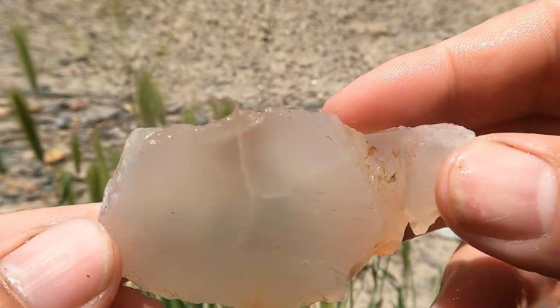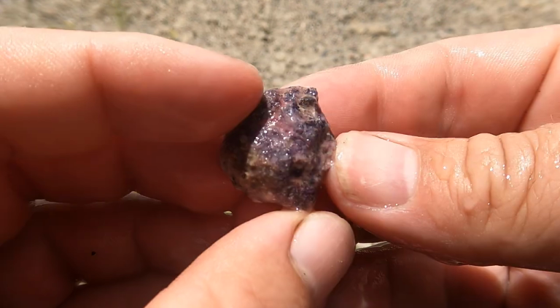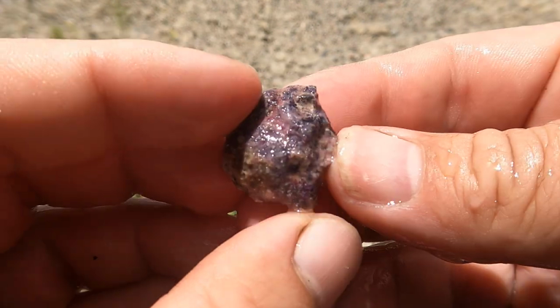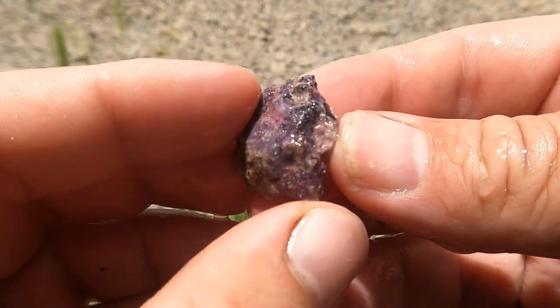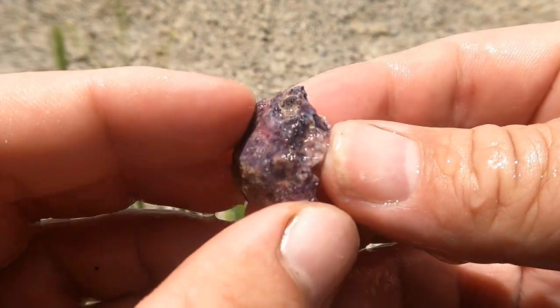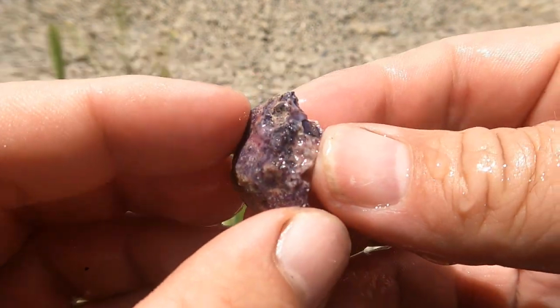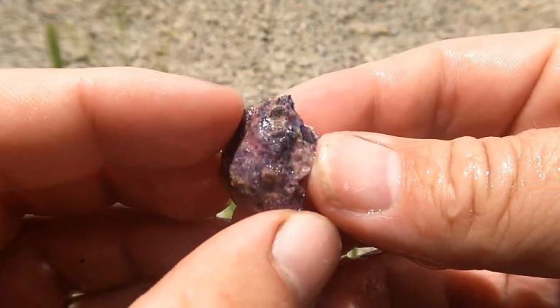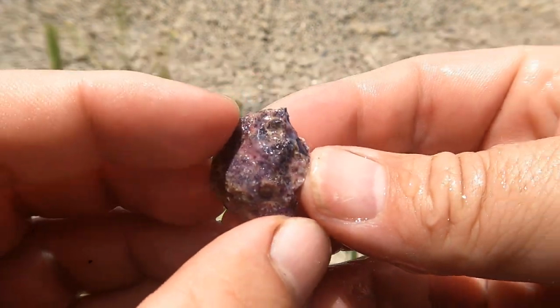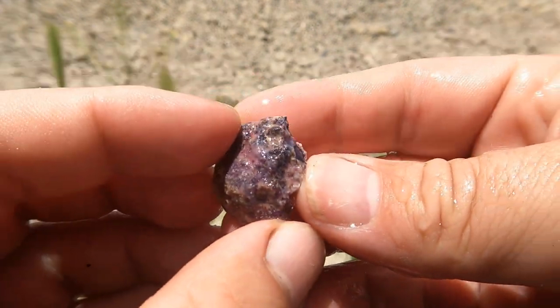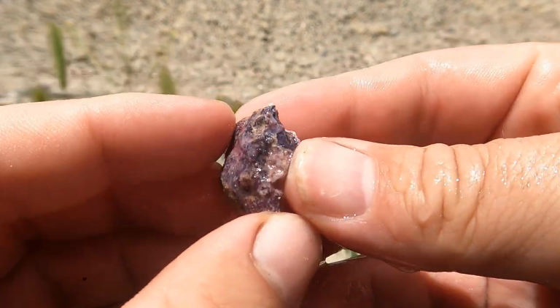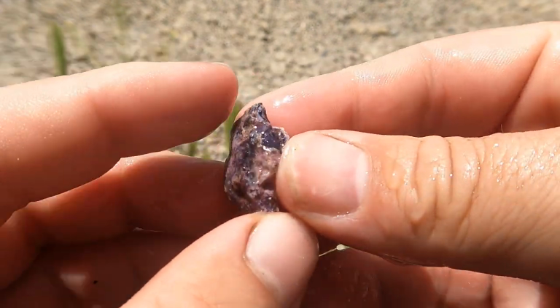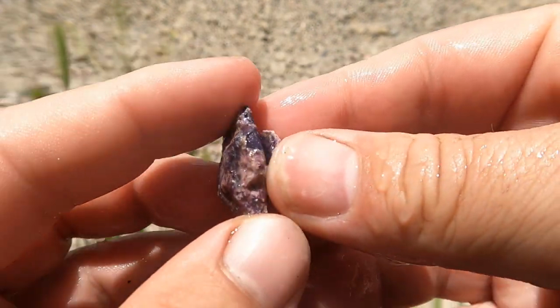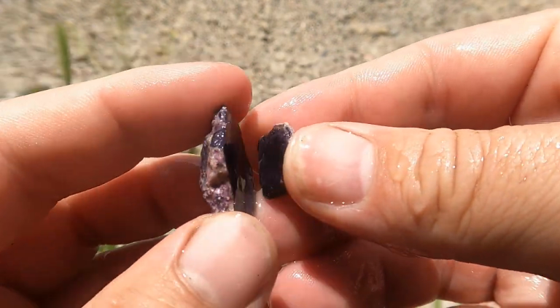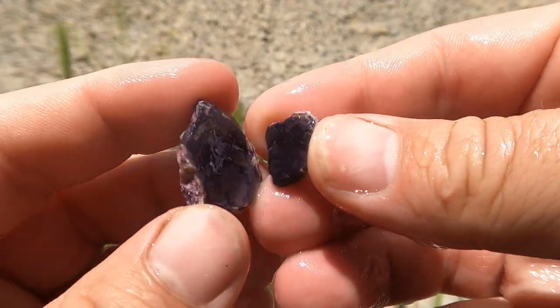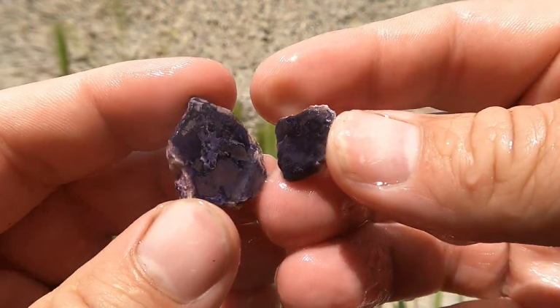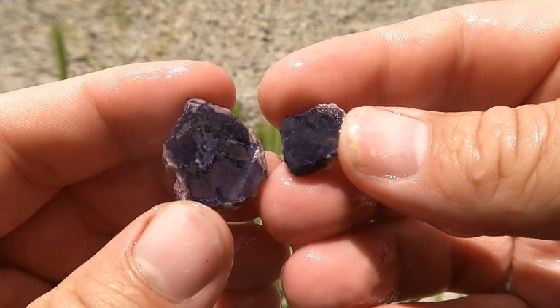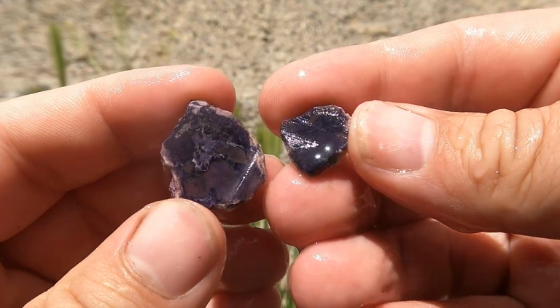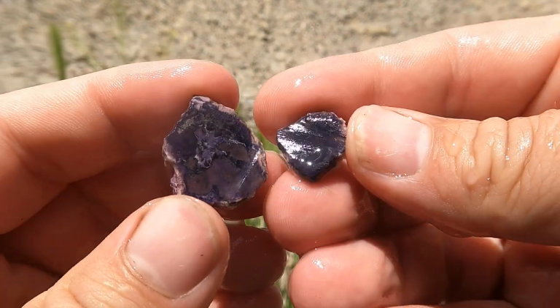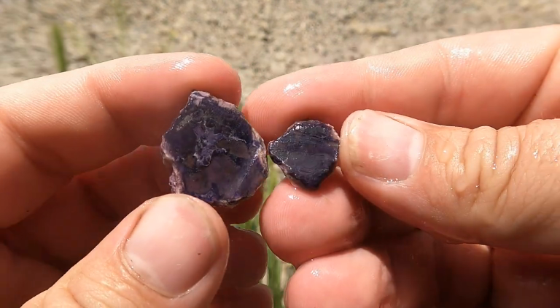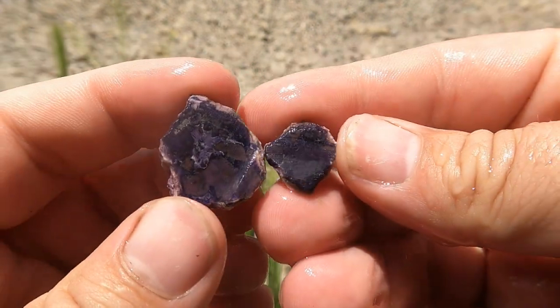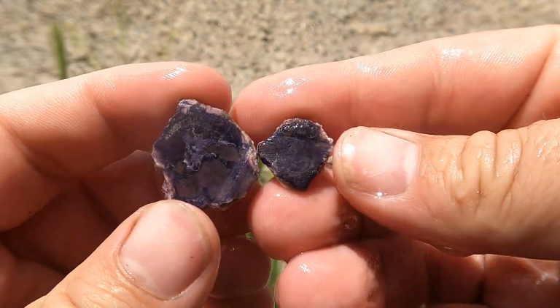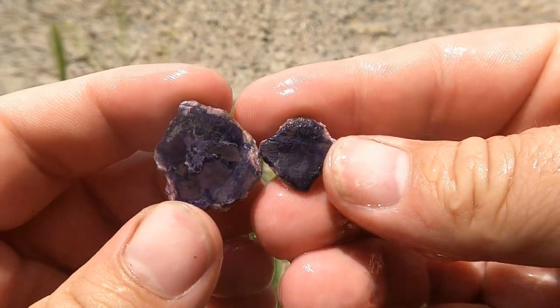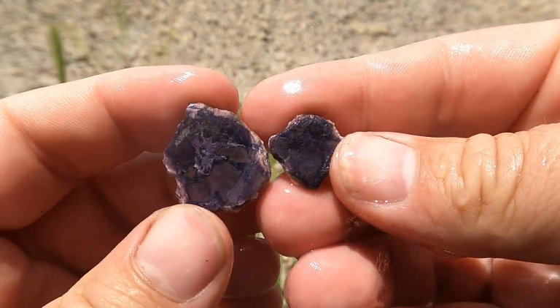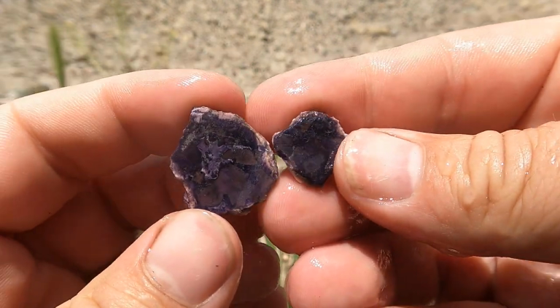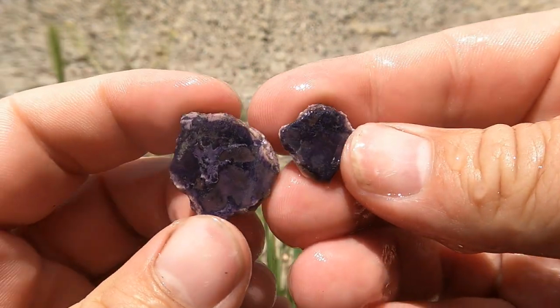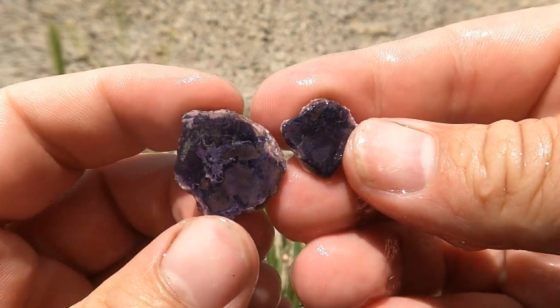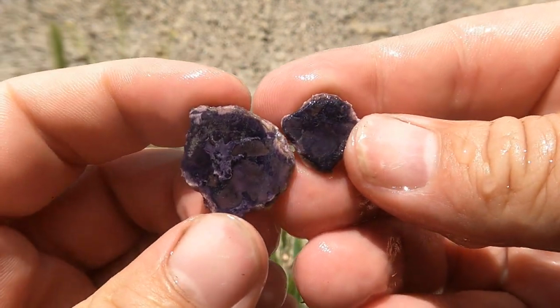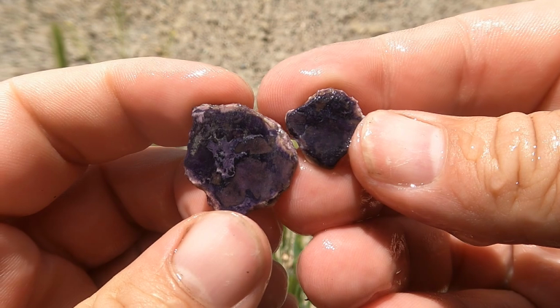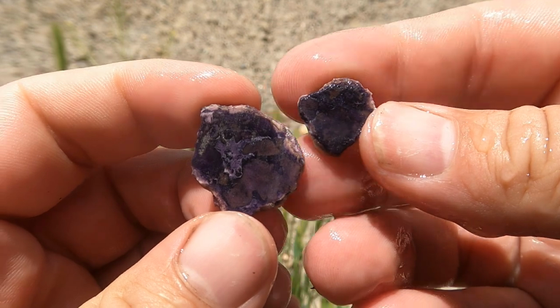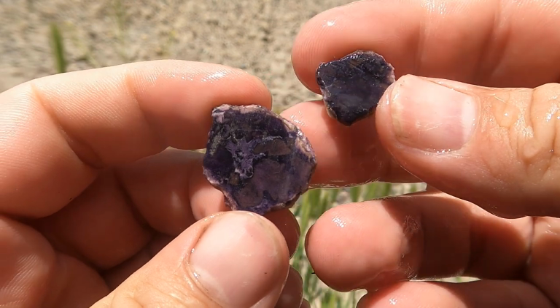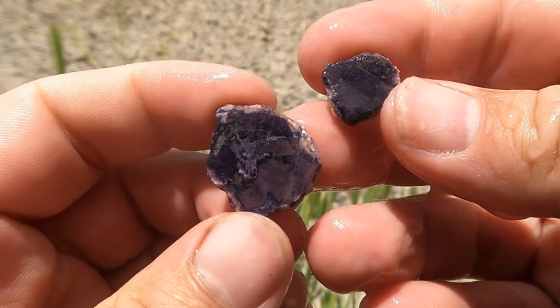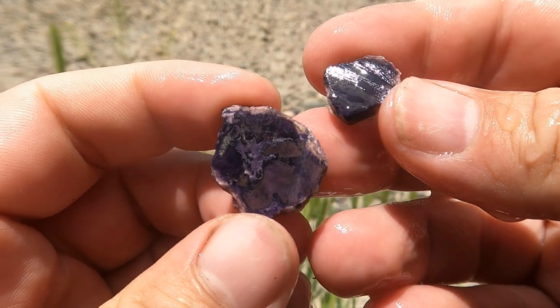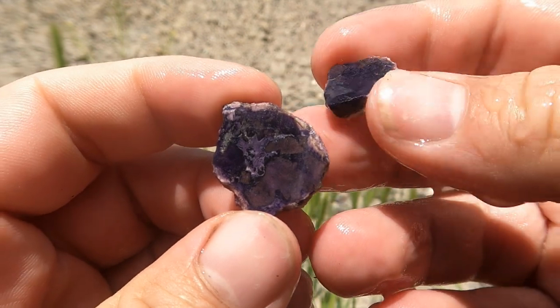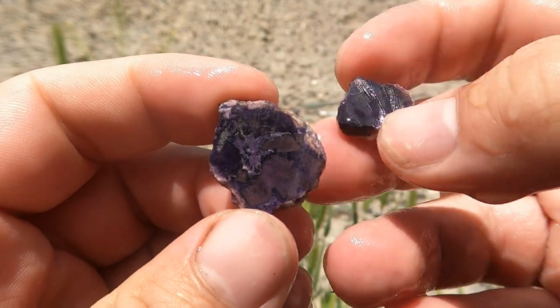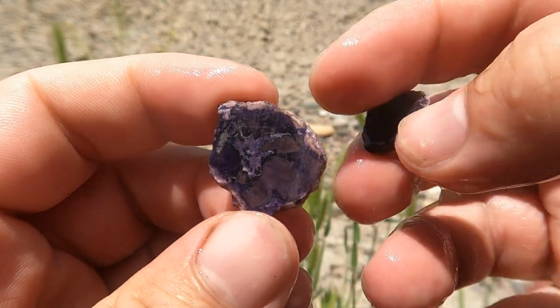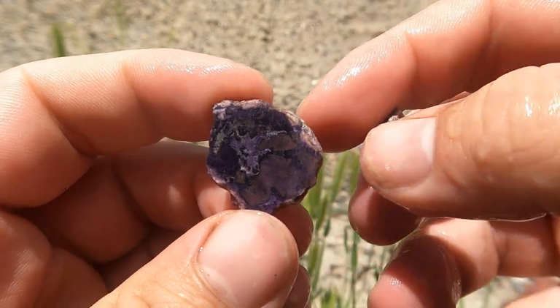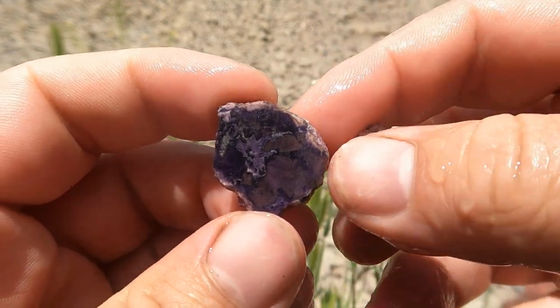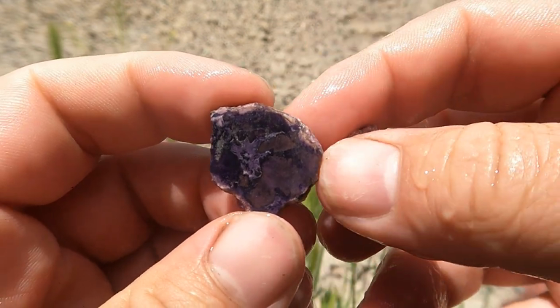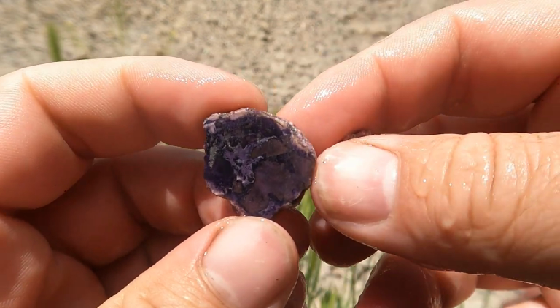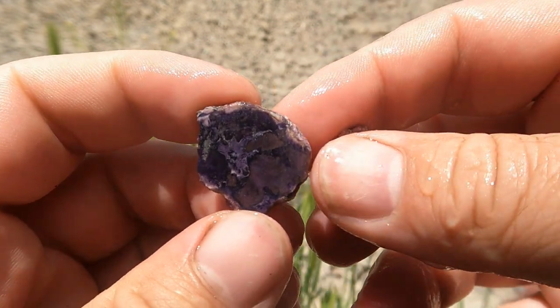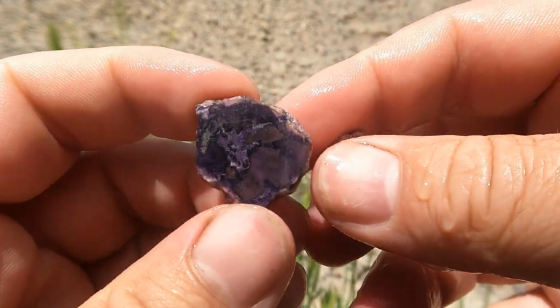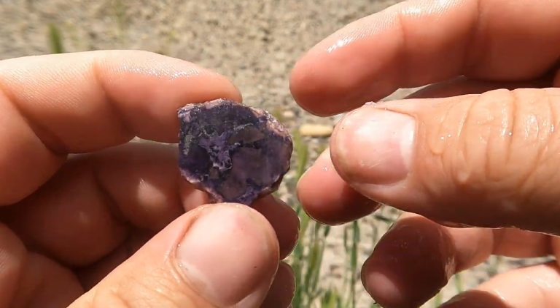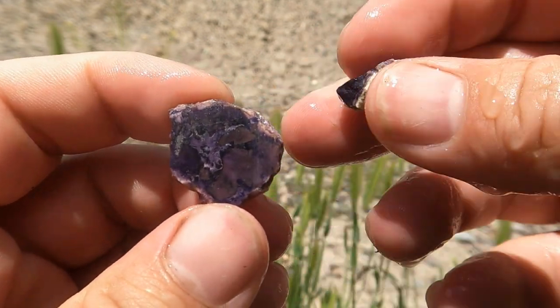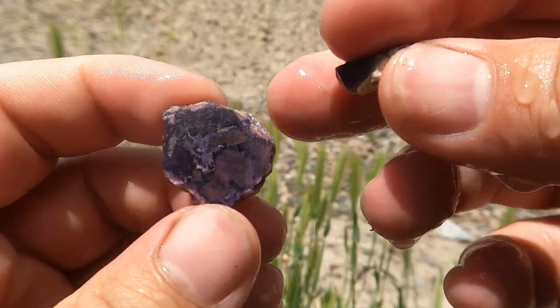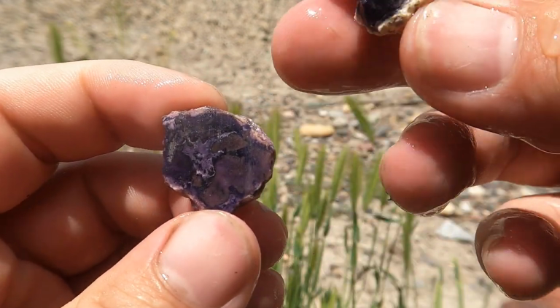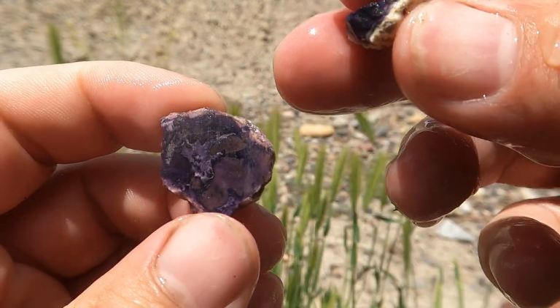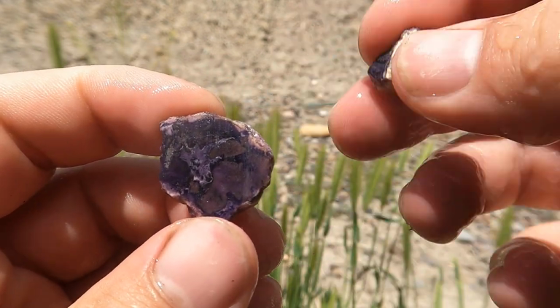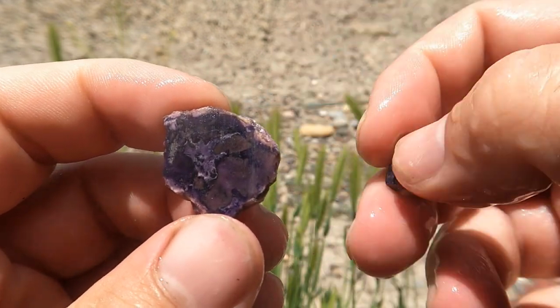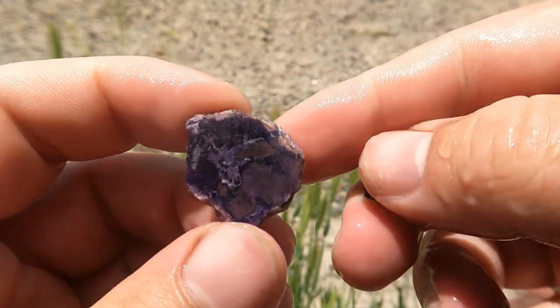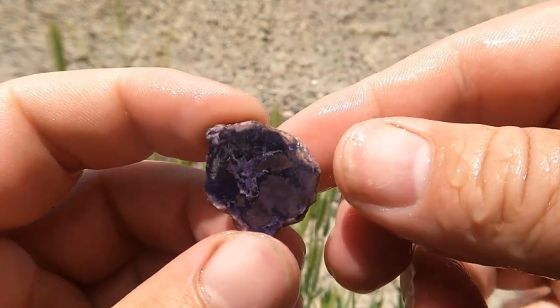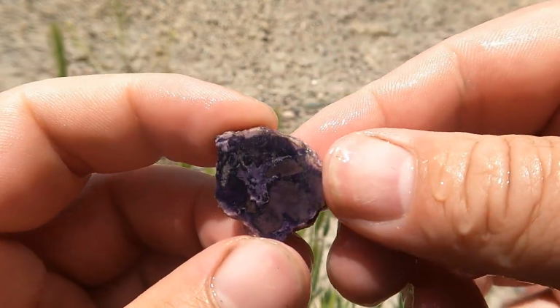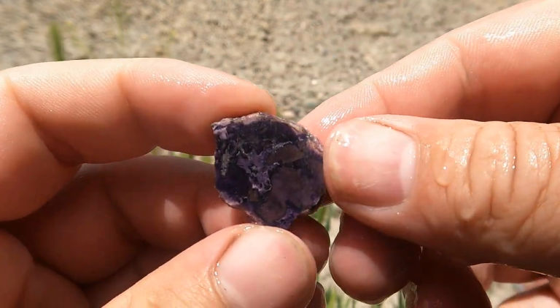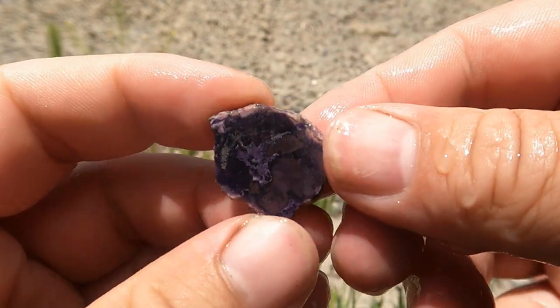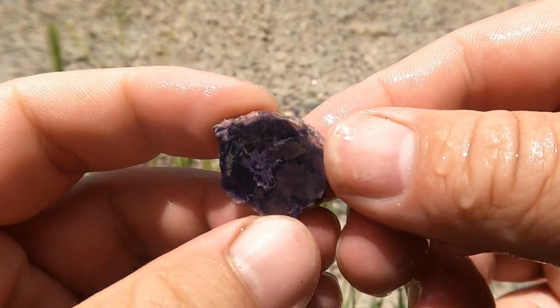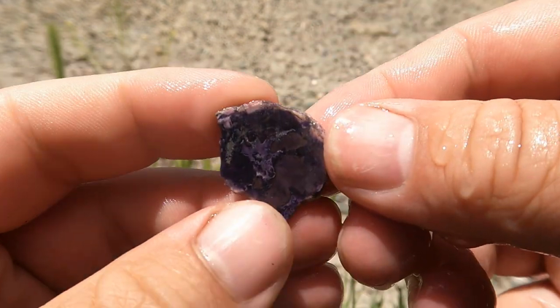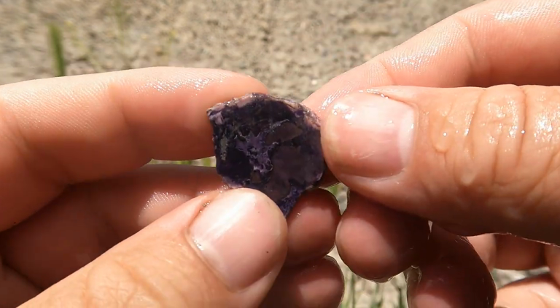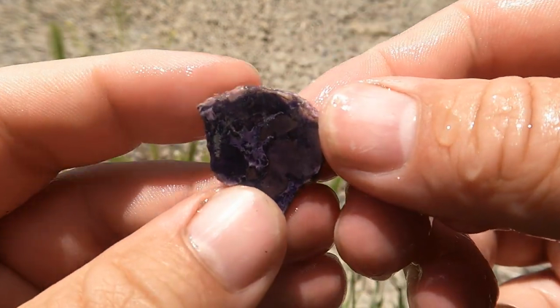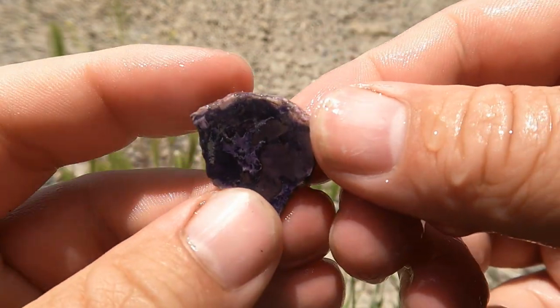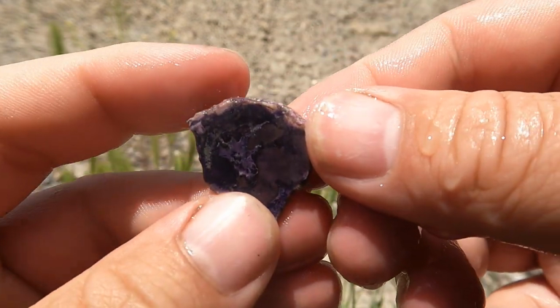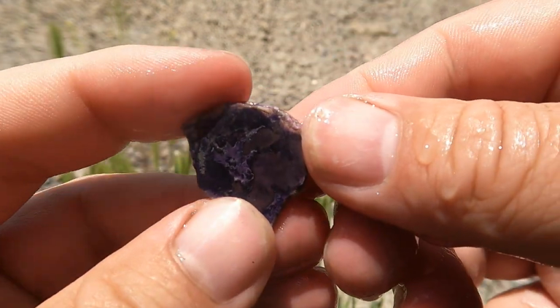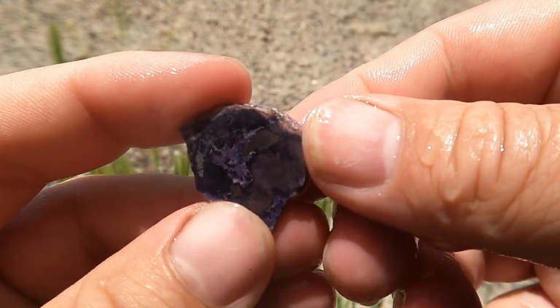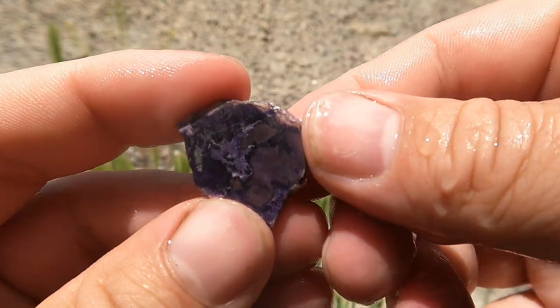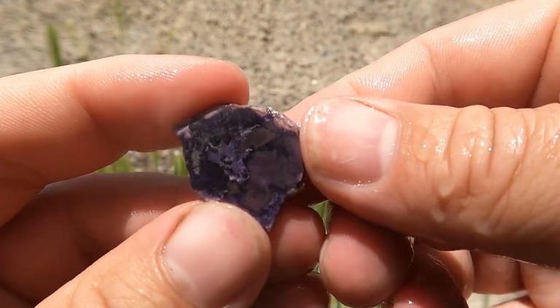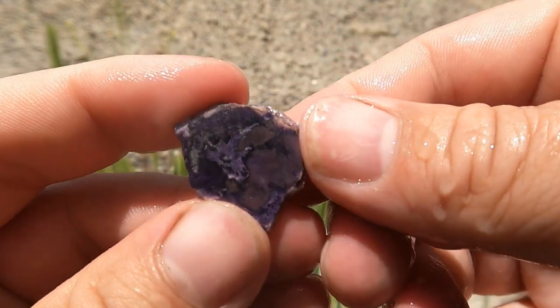Here's another tiny Bertrandite. A little bit more going on right here on this side — wasn't much on the other side, but this is not too bad.